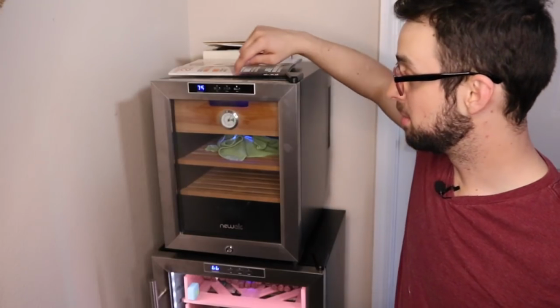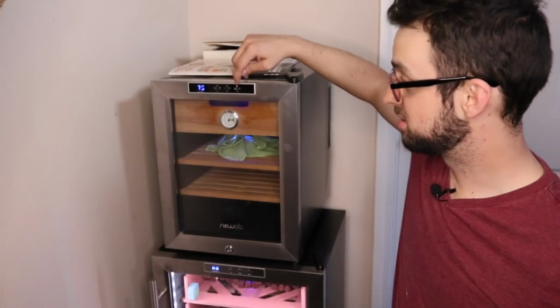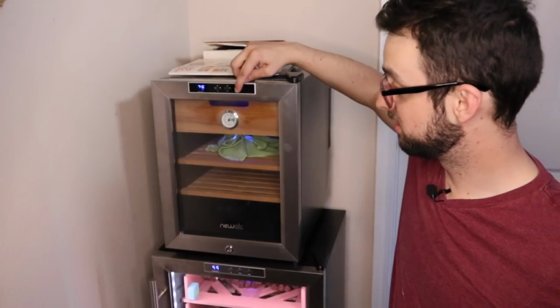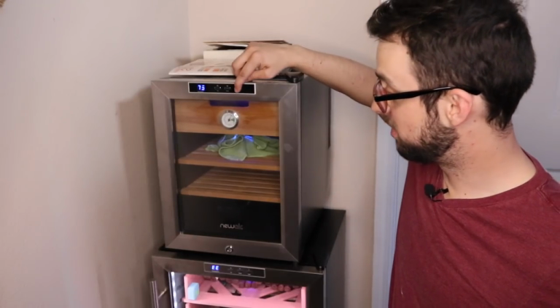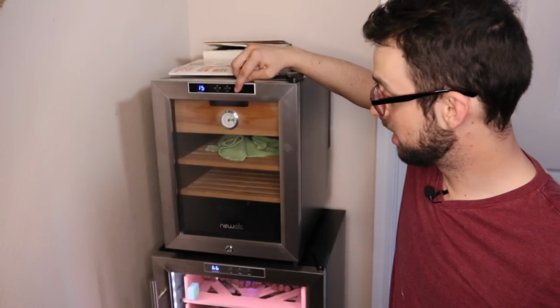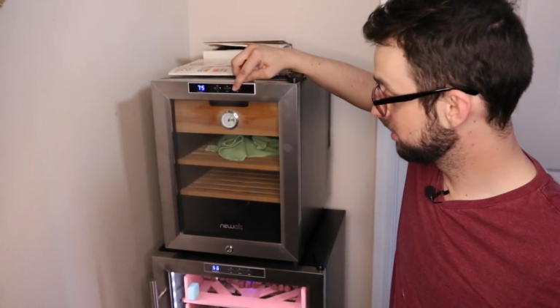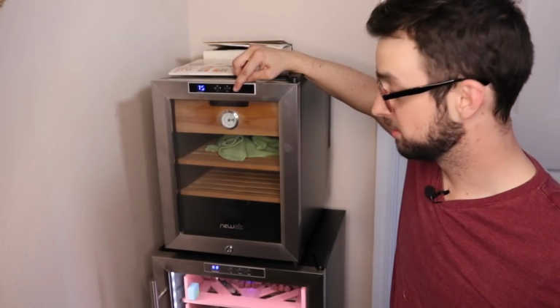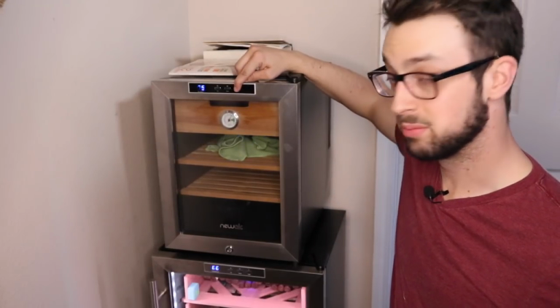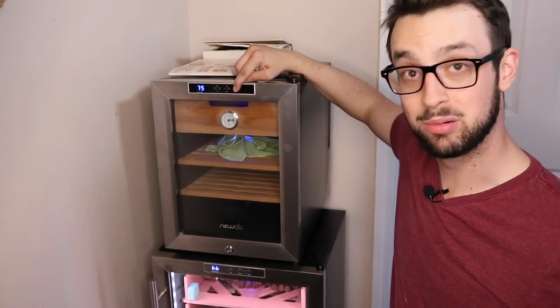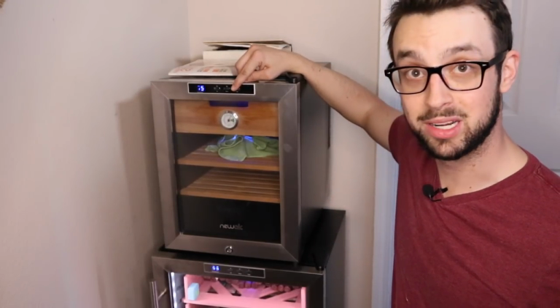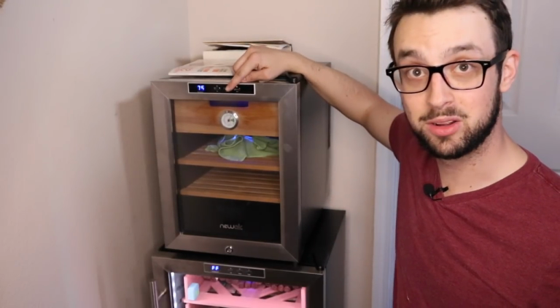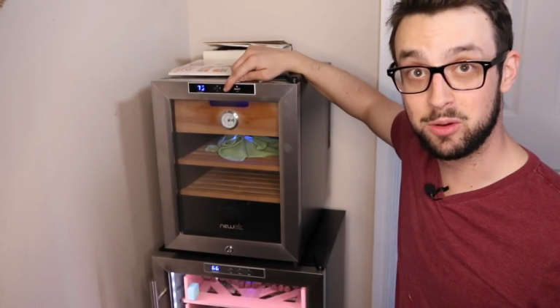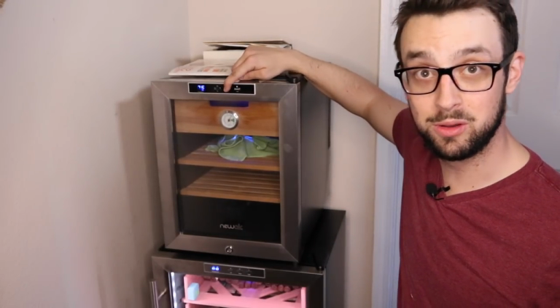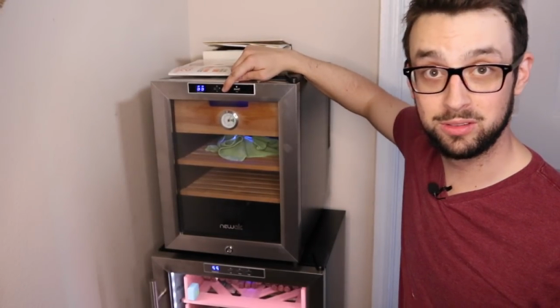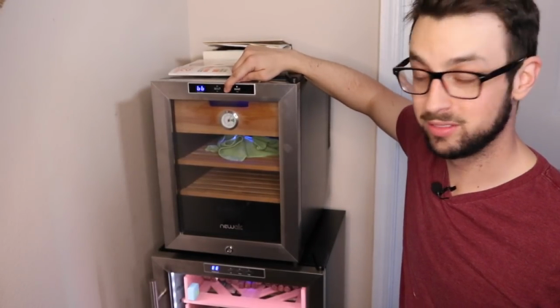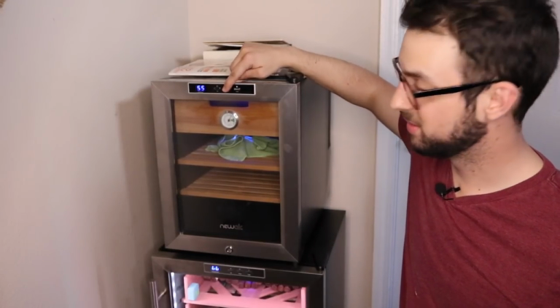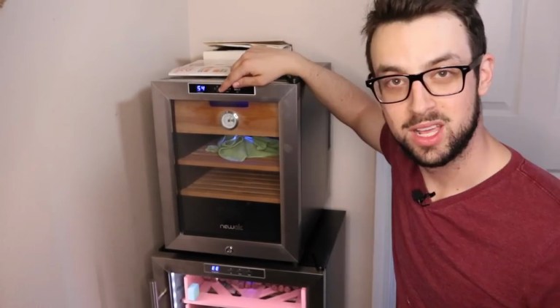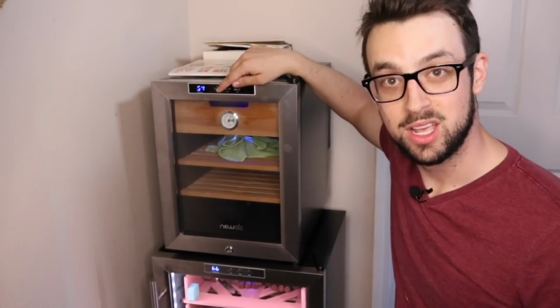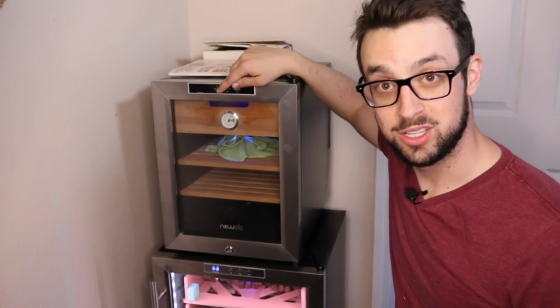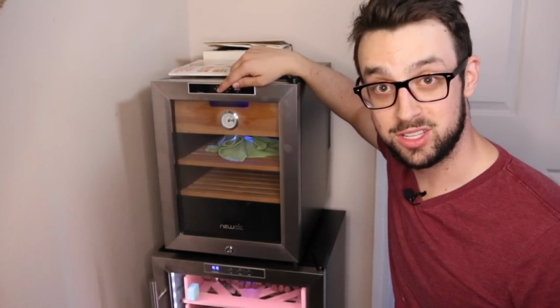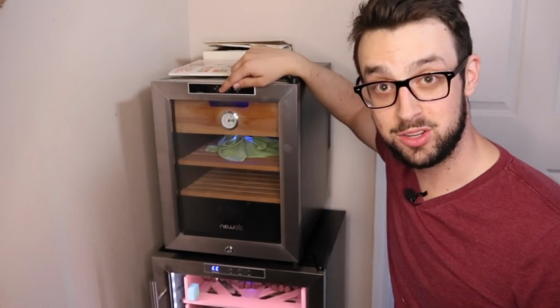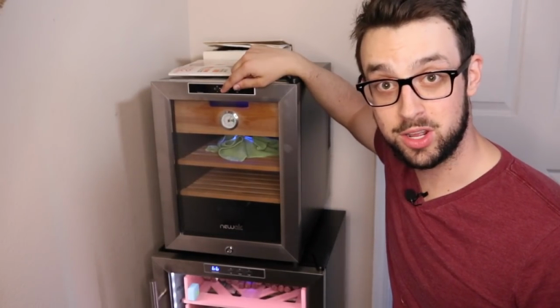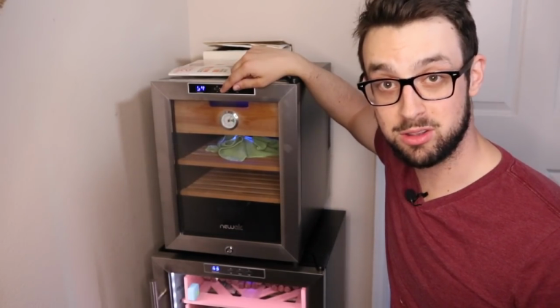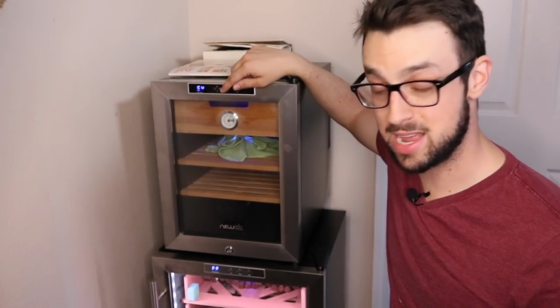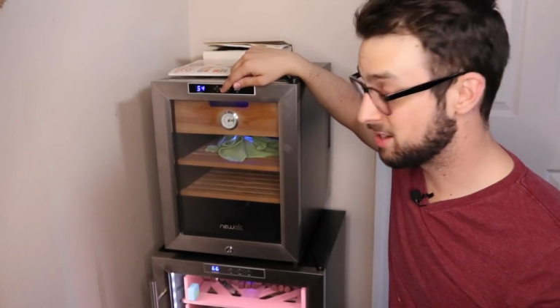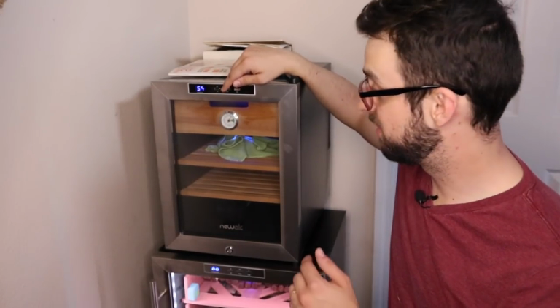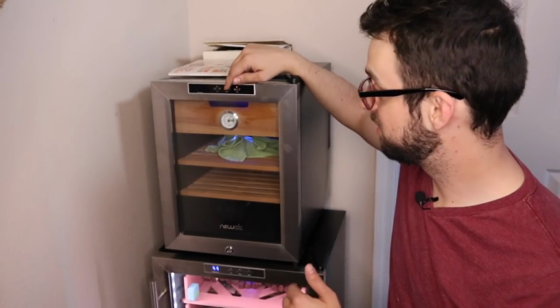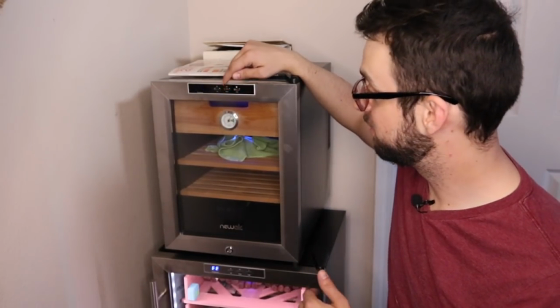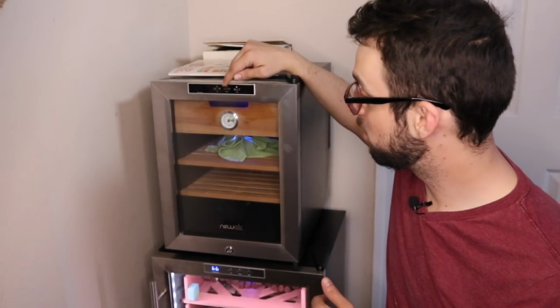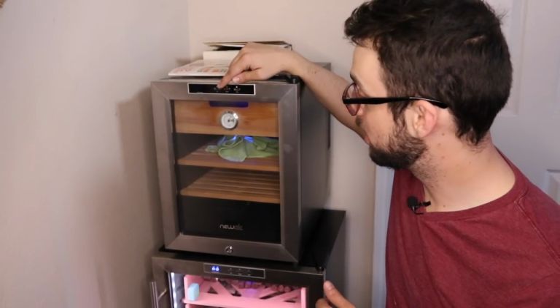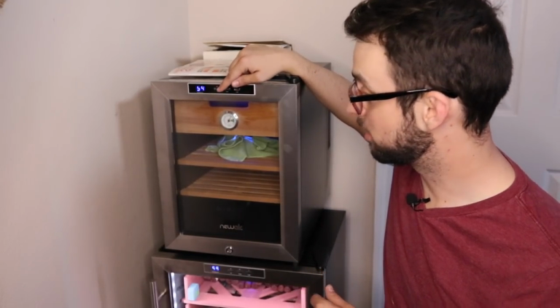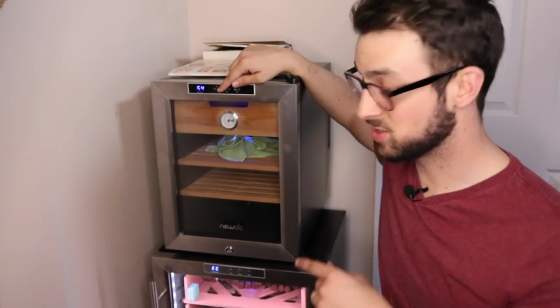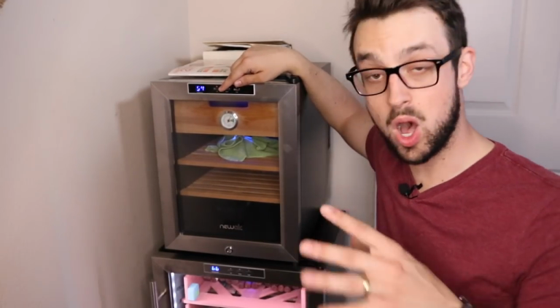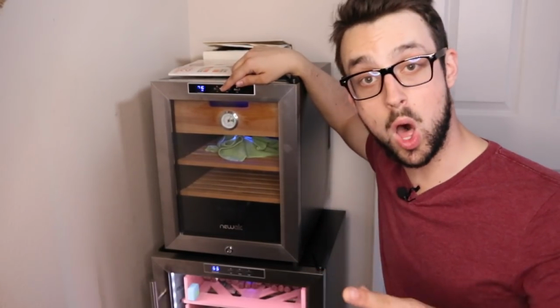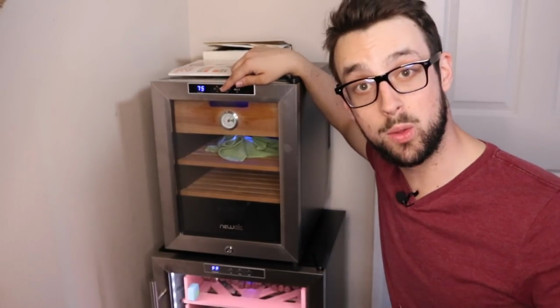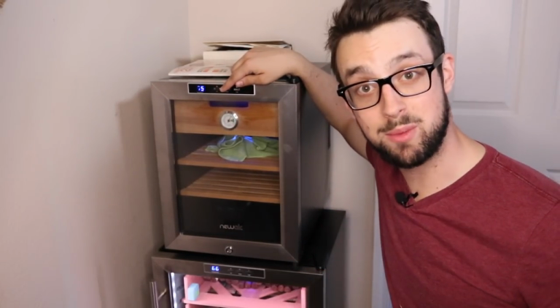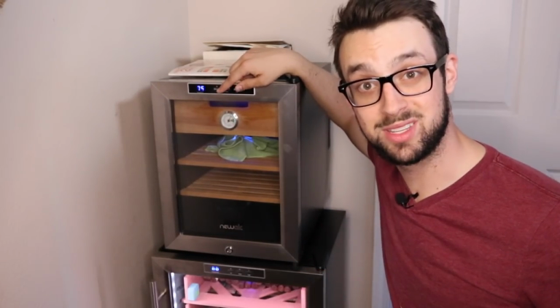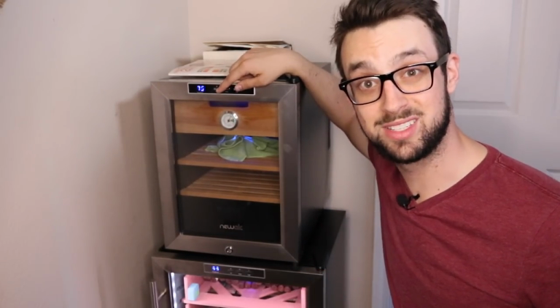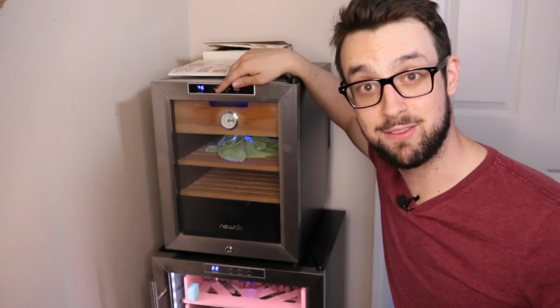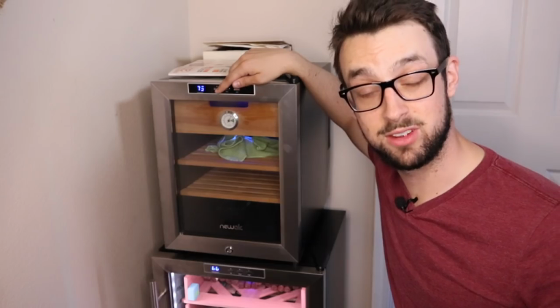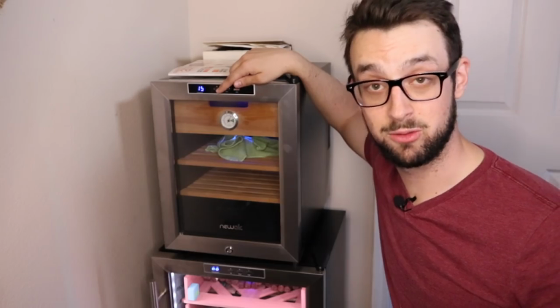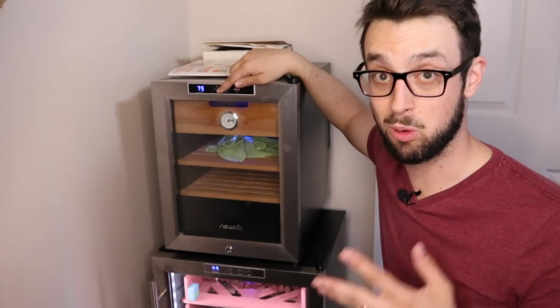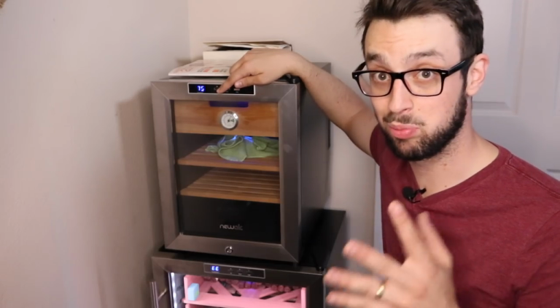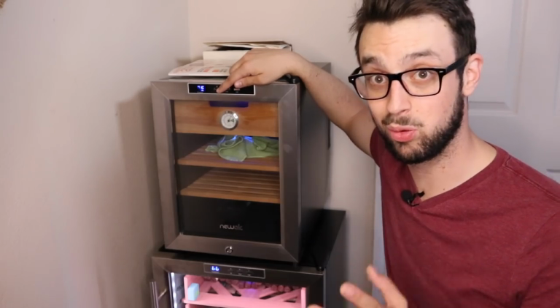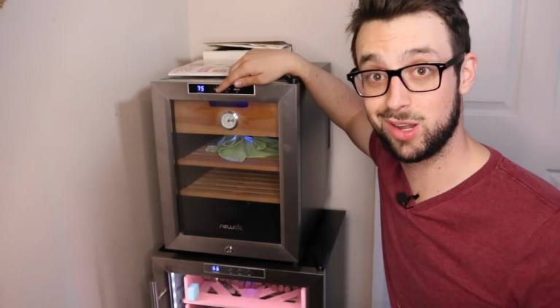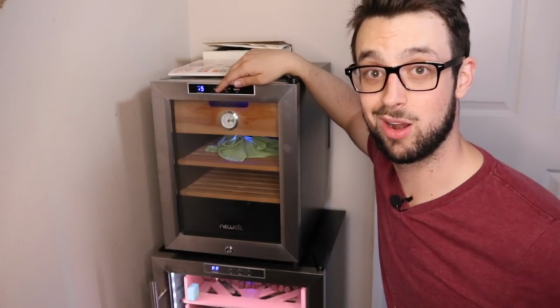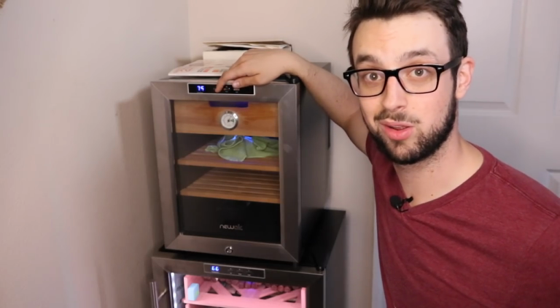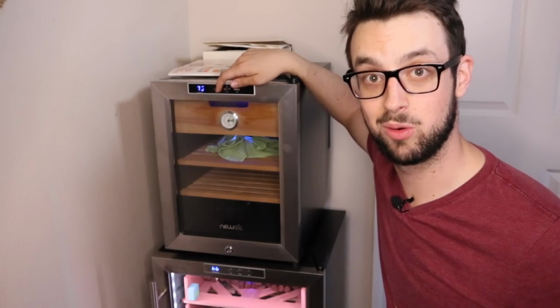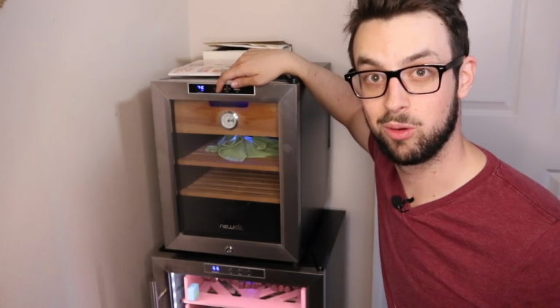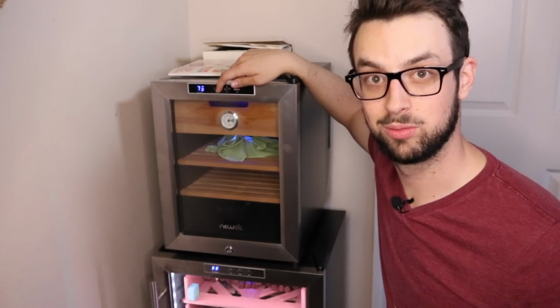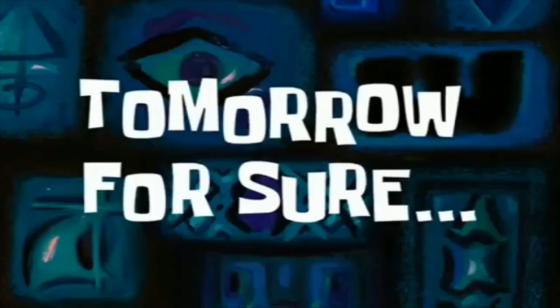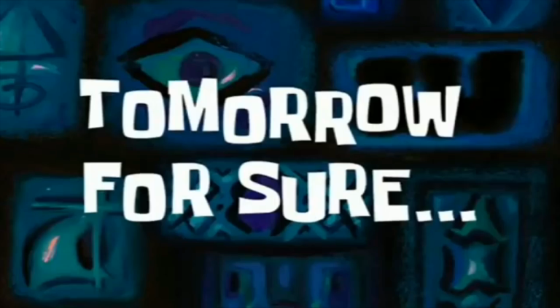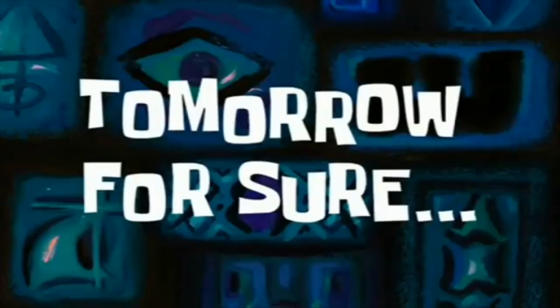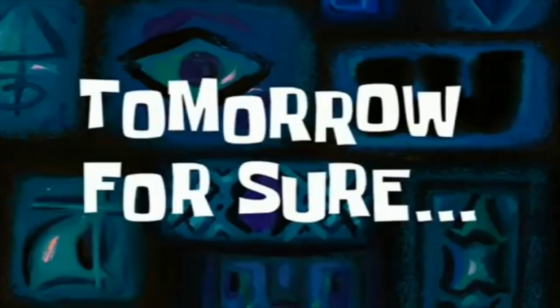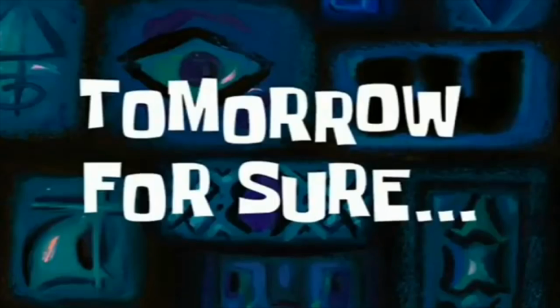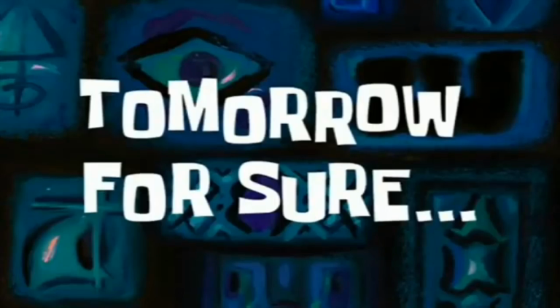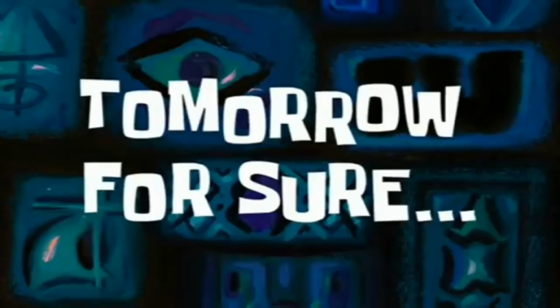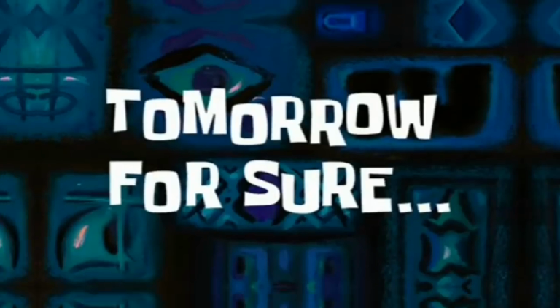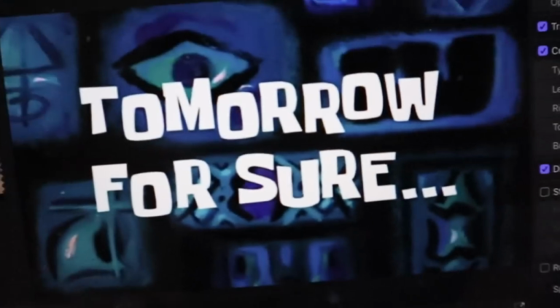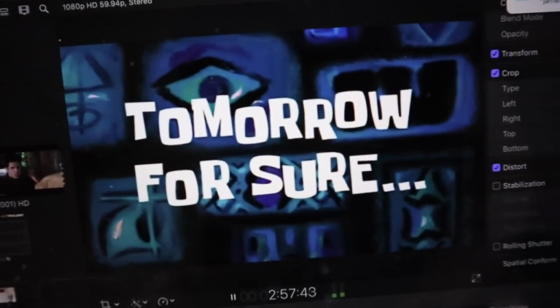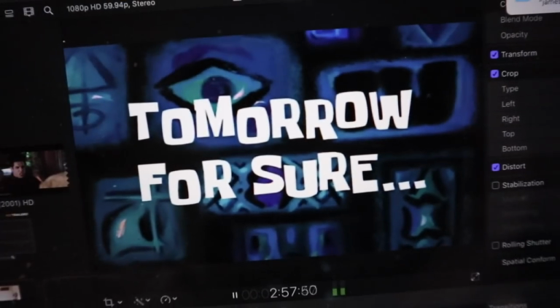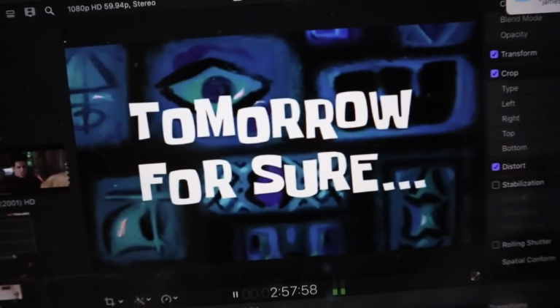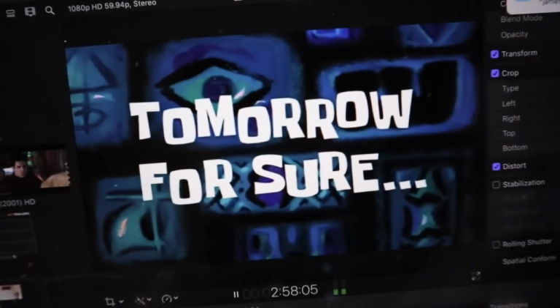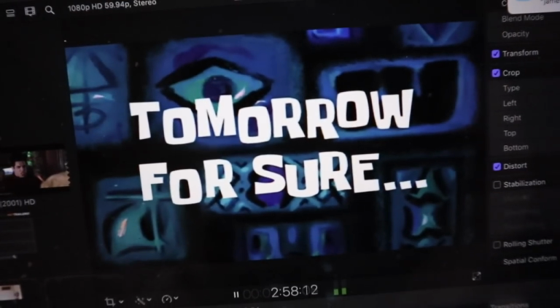So far, pretty cool. This unit goes down to 54 and it goes all the way up to 74. Pretty darn cool.